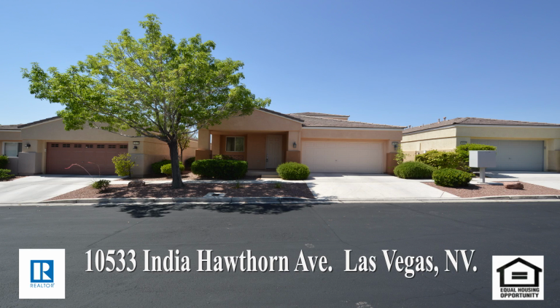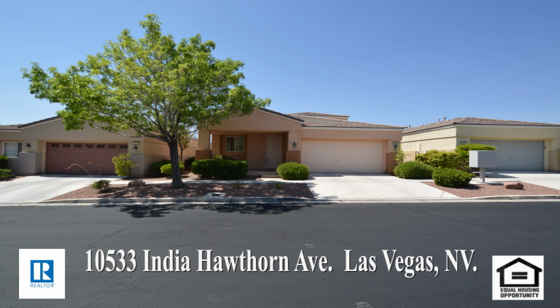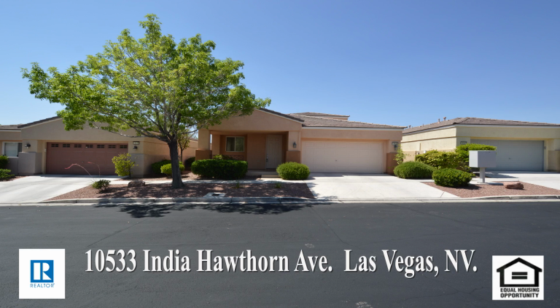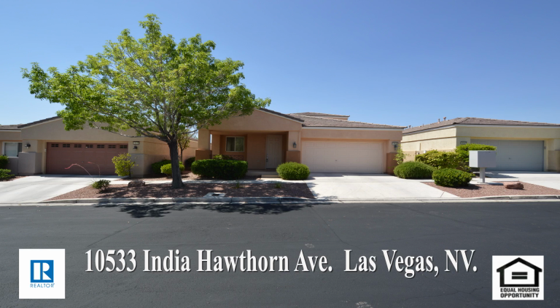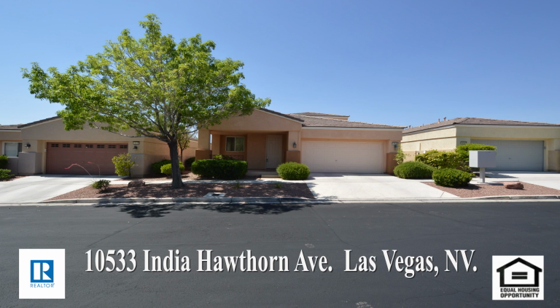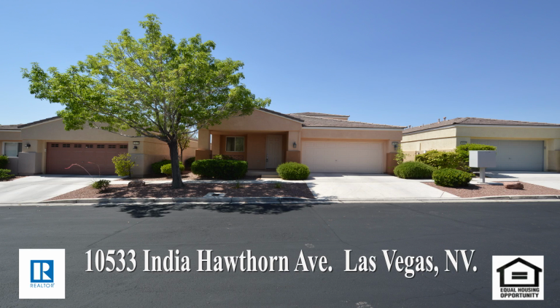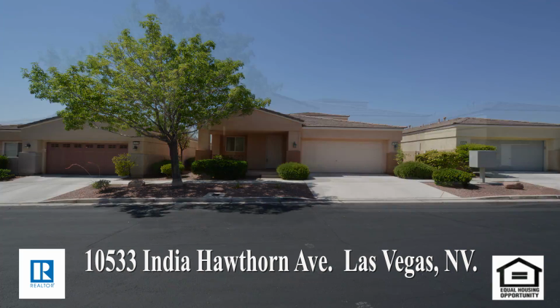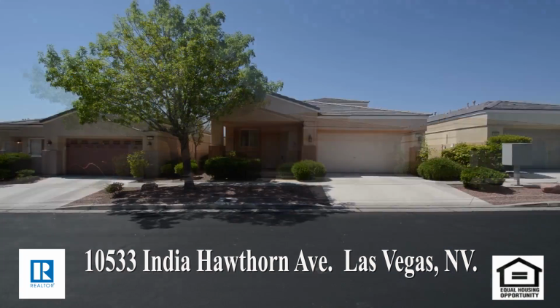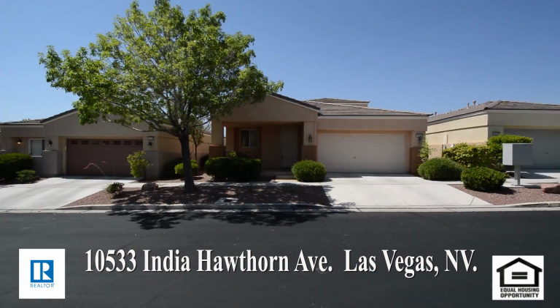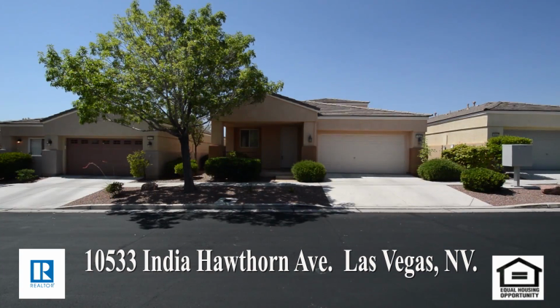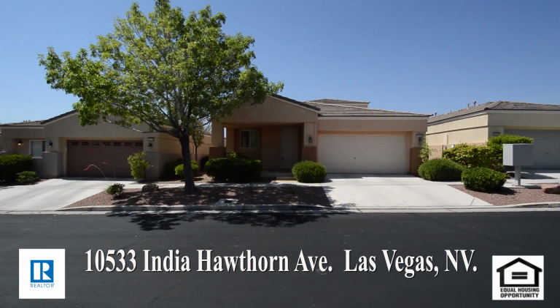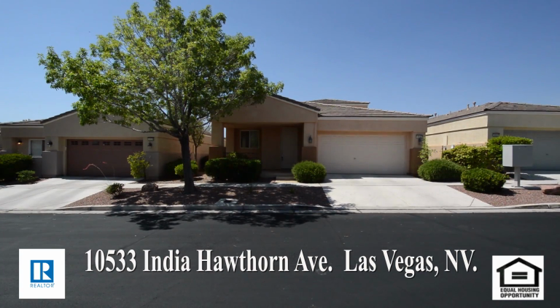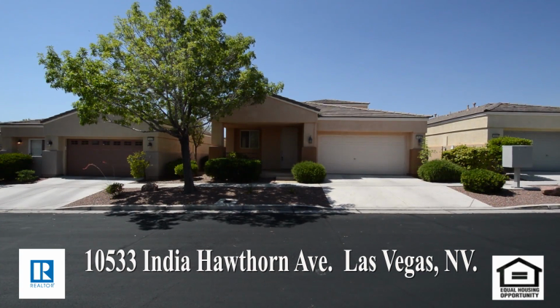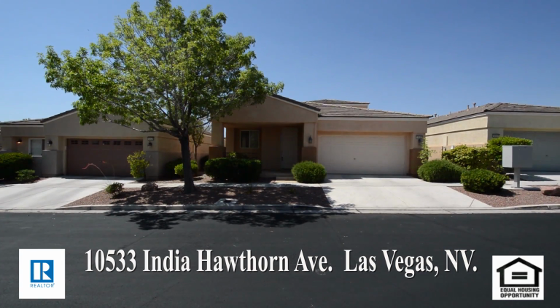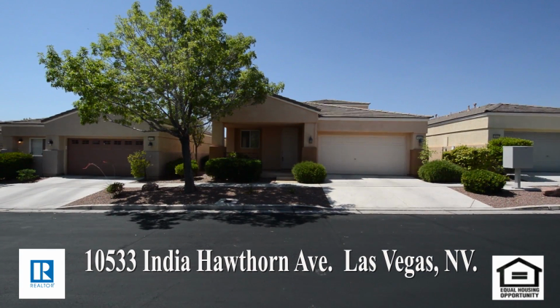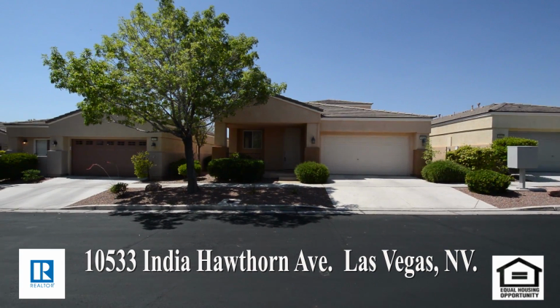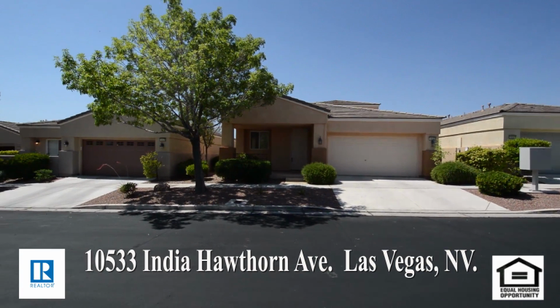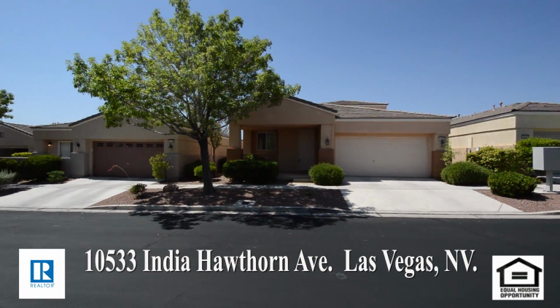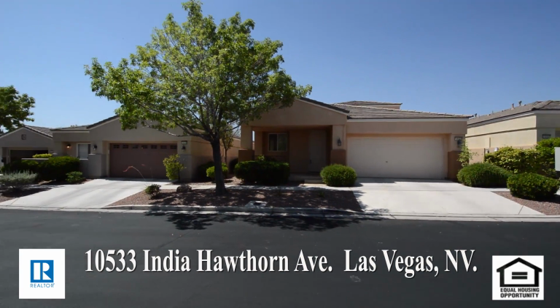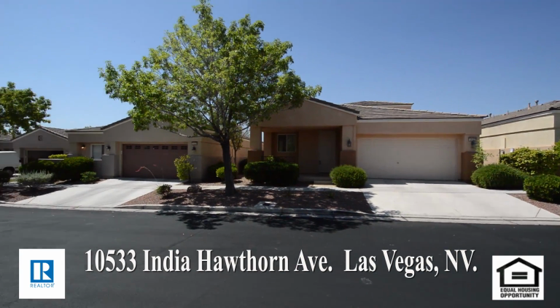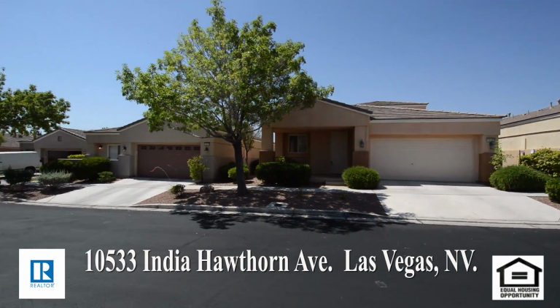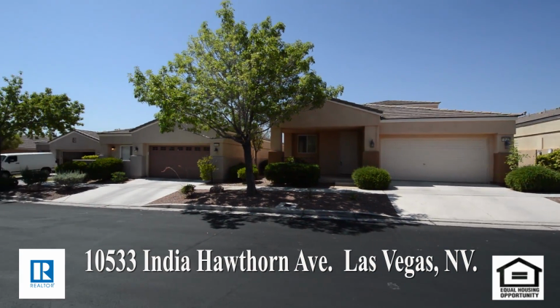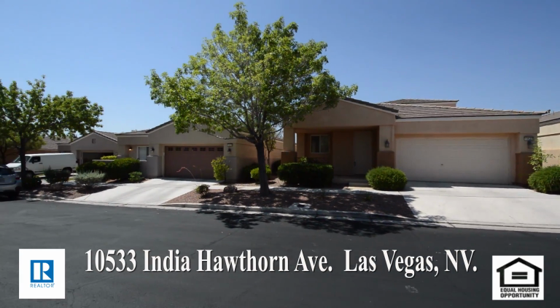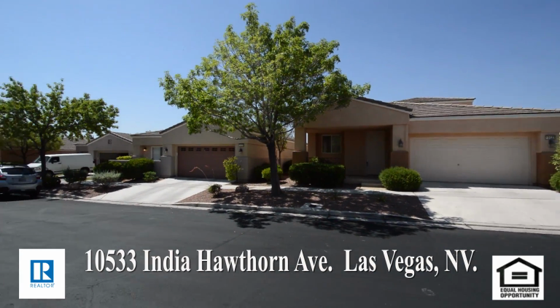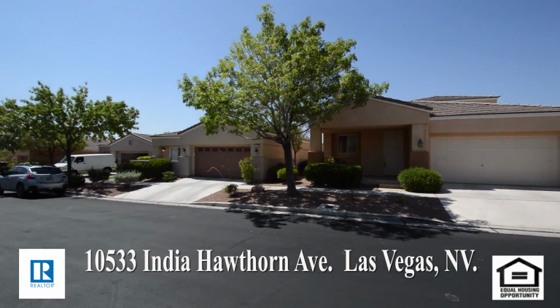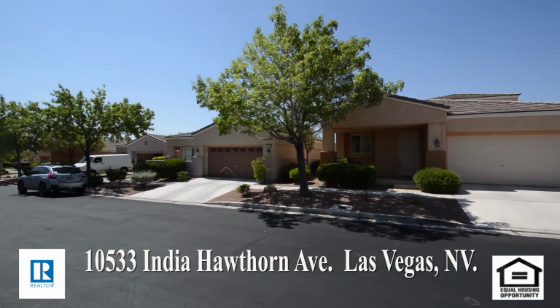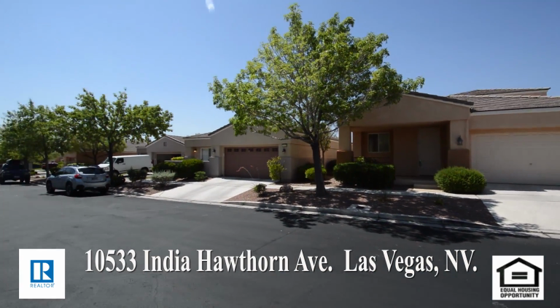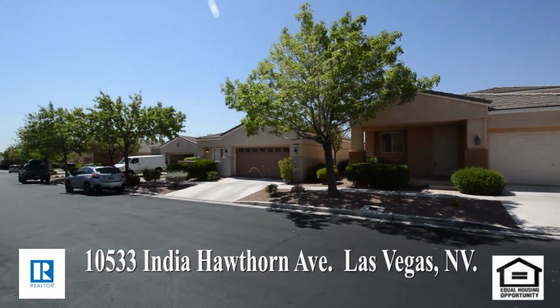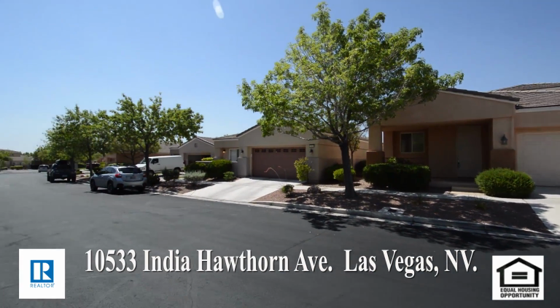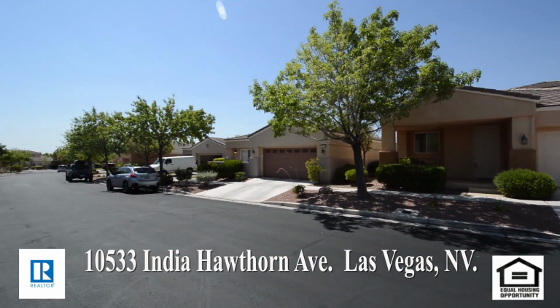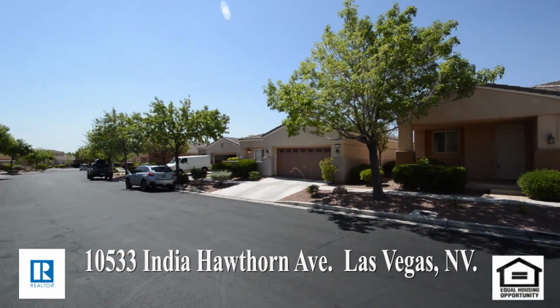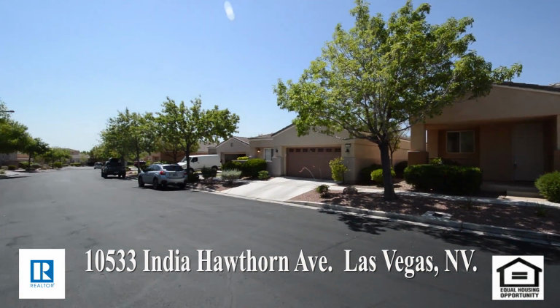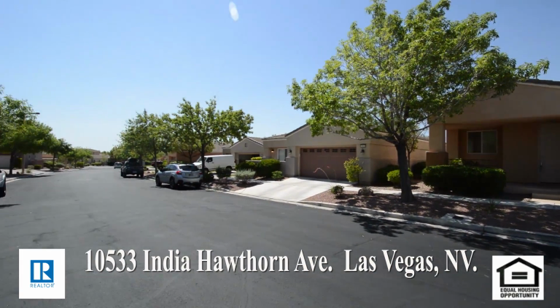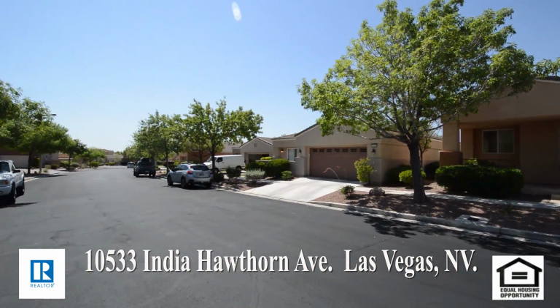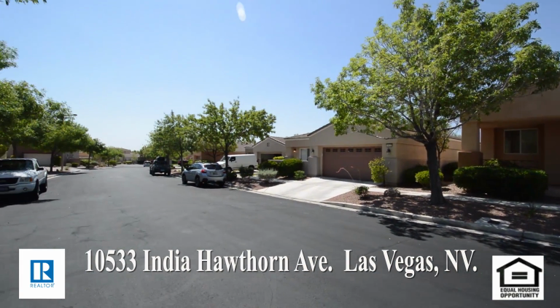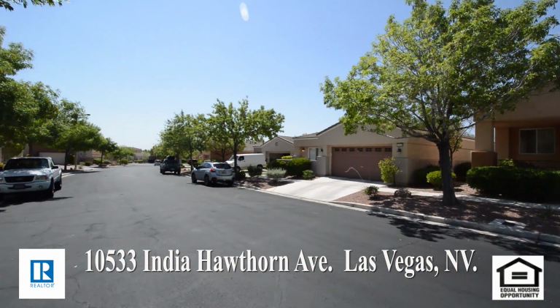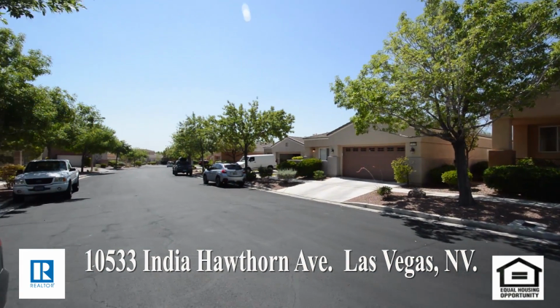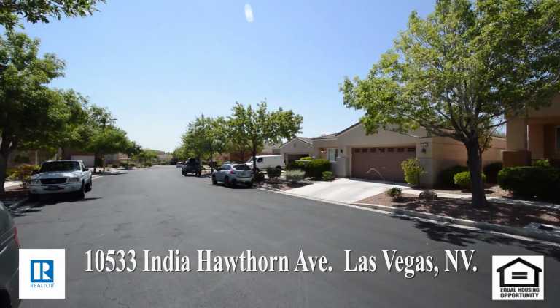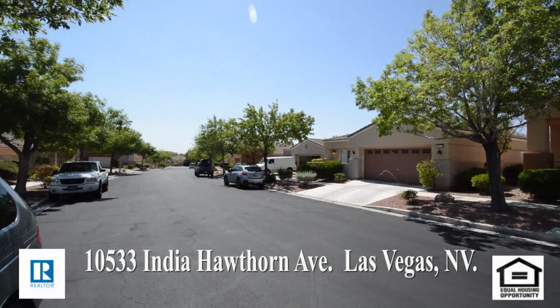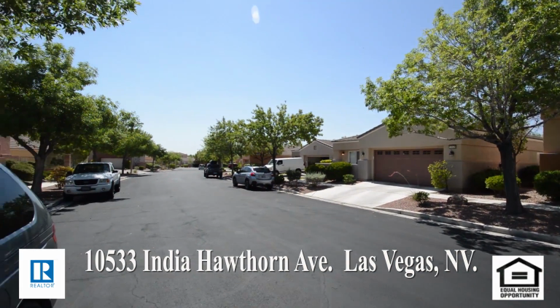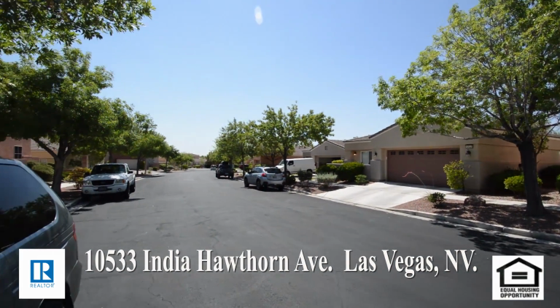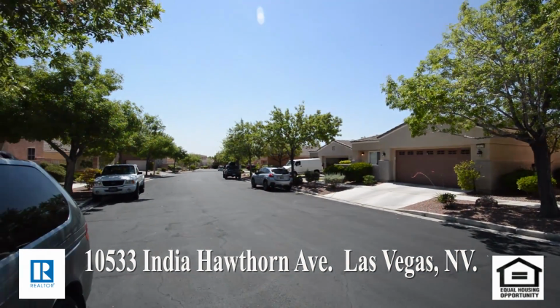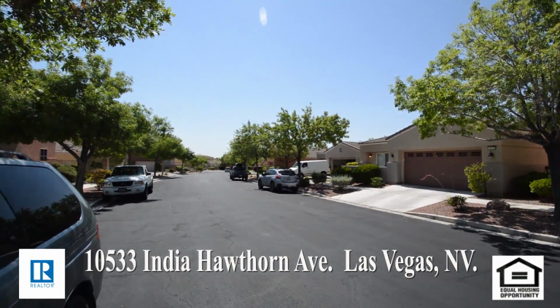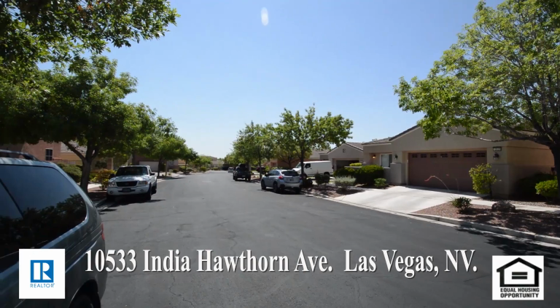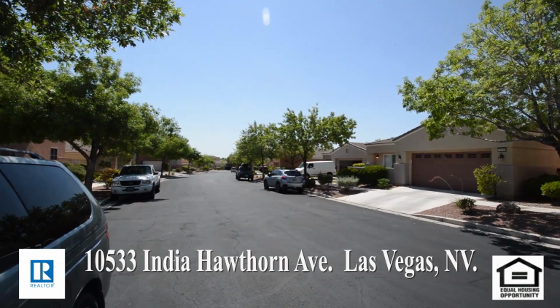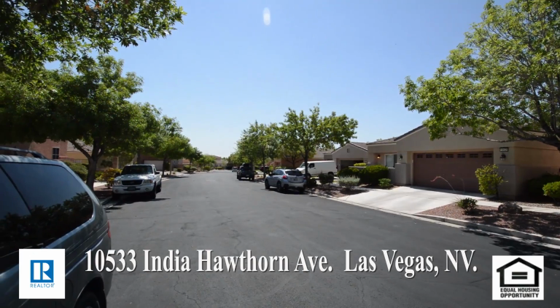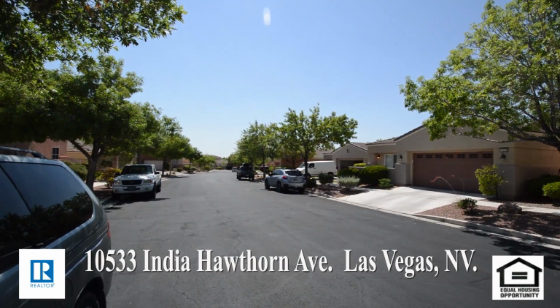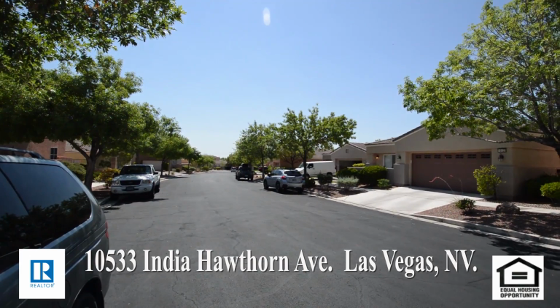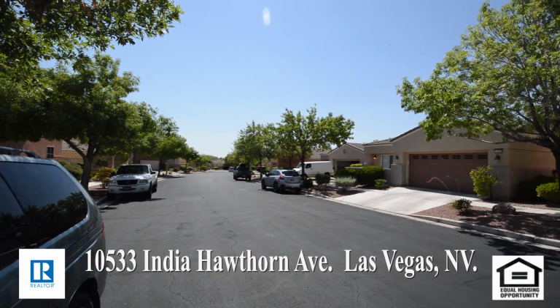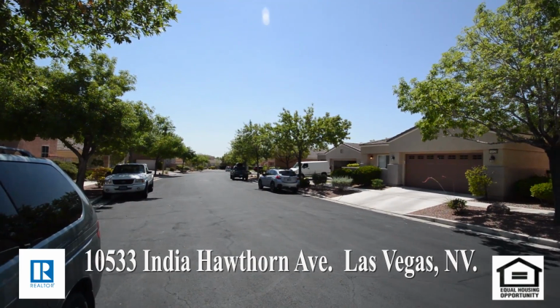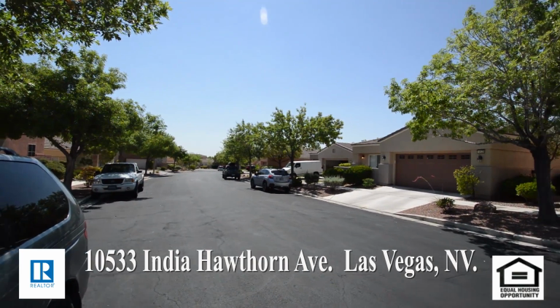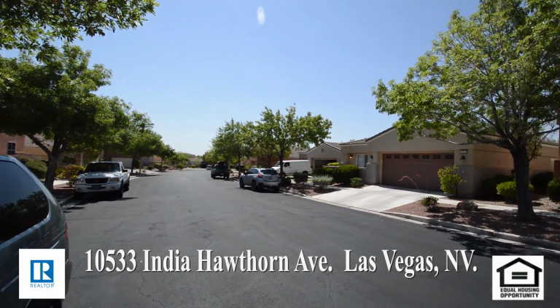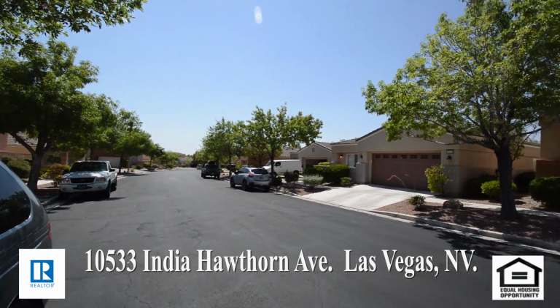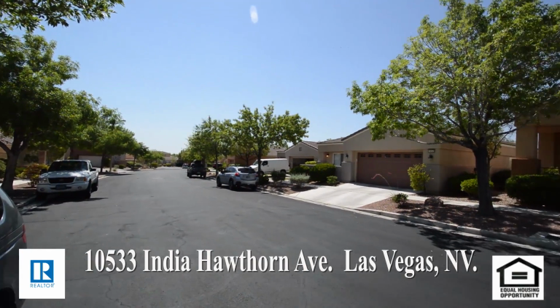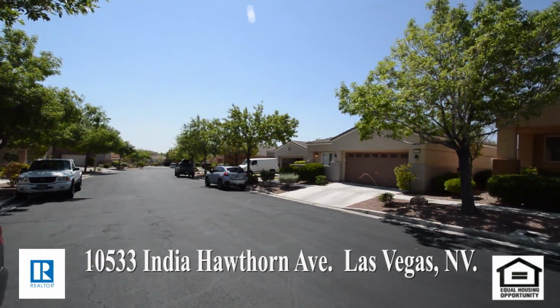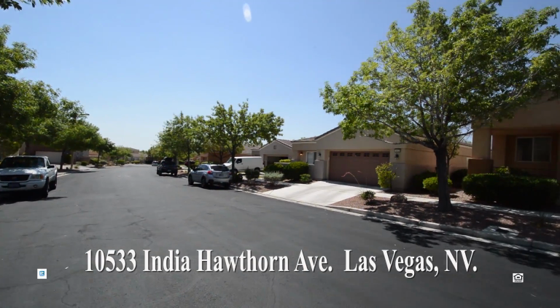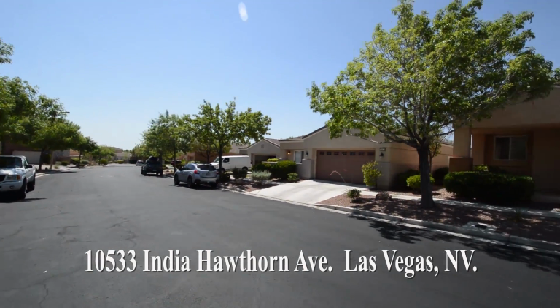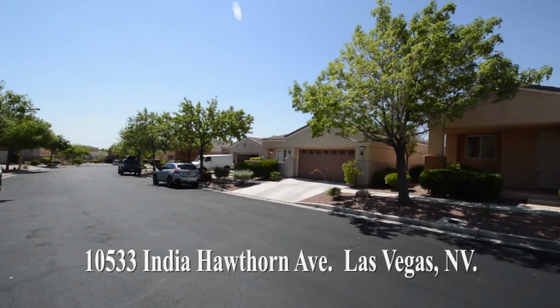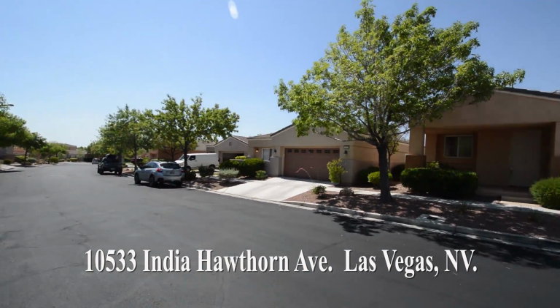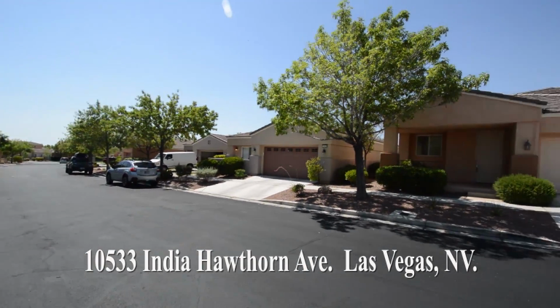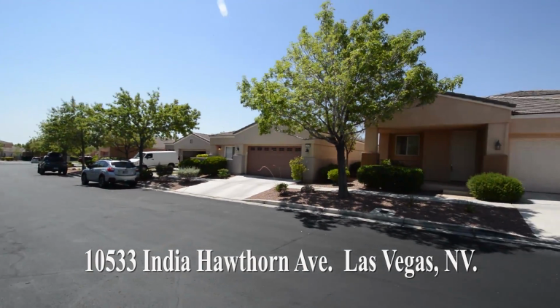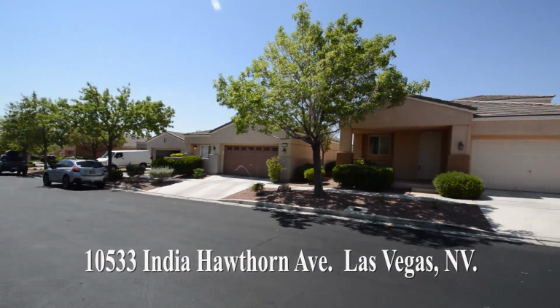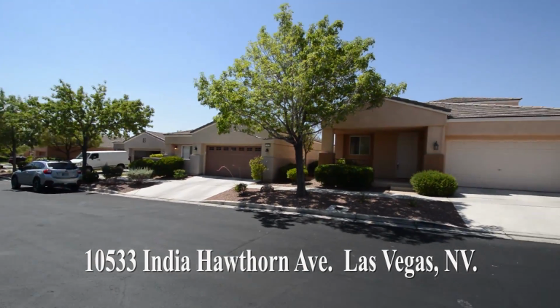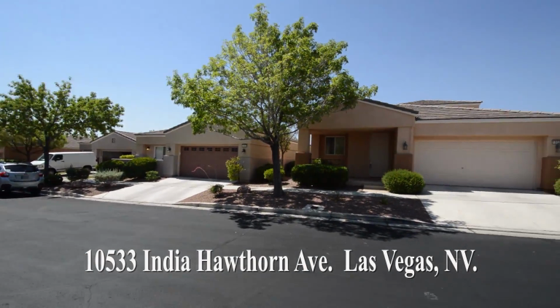This home is in a gated Summerlin community with shopping, schools, parks, casinos, and easy highway access nearby.